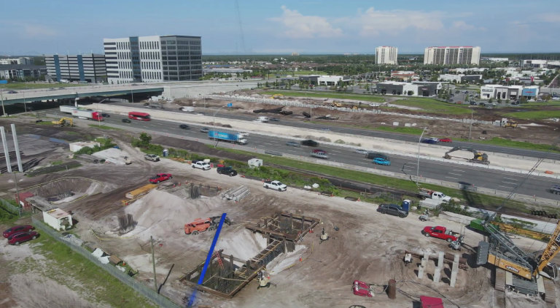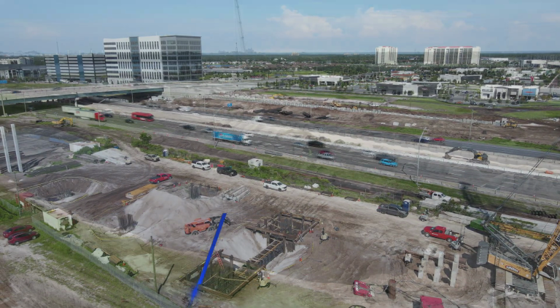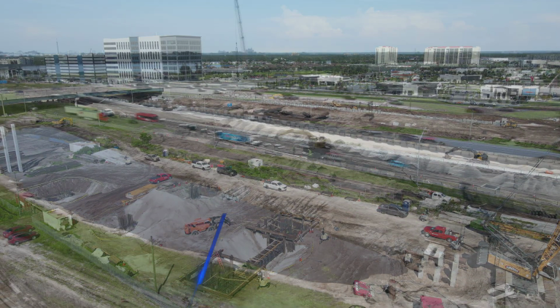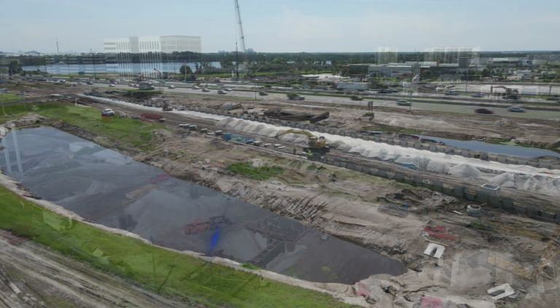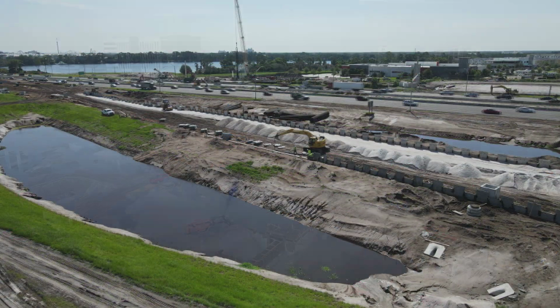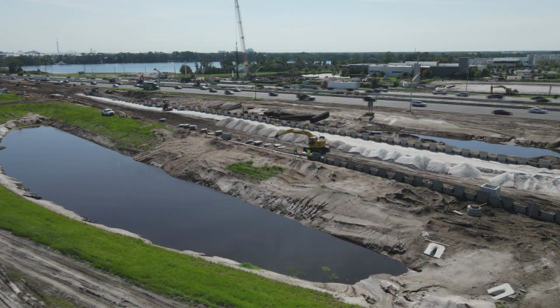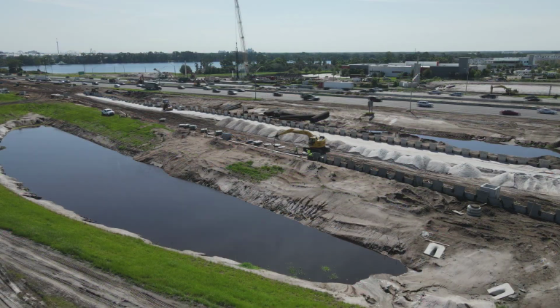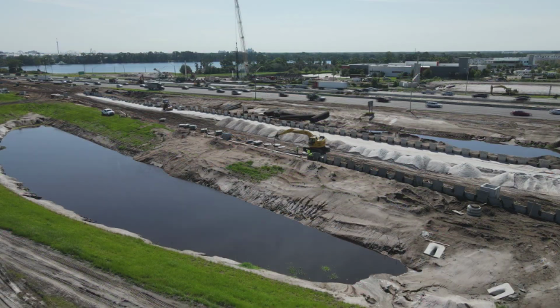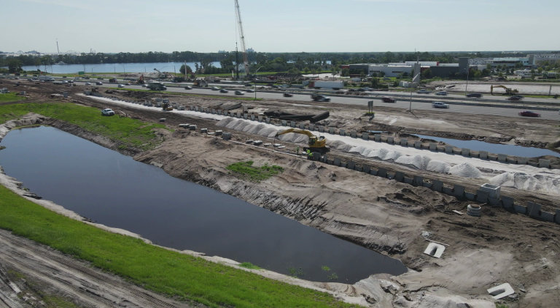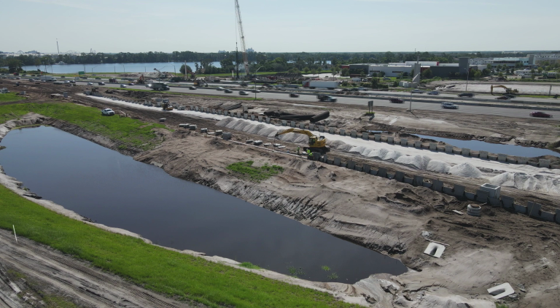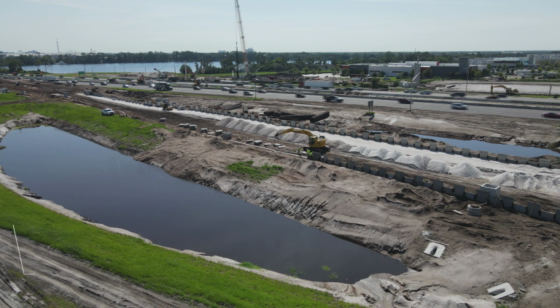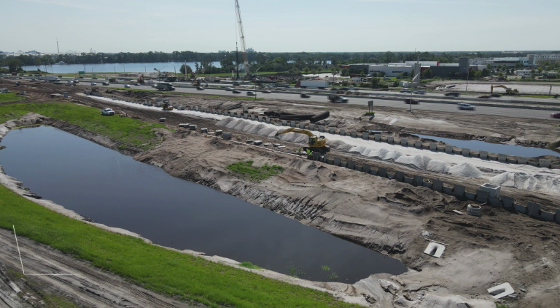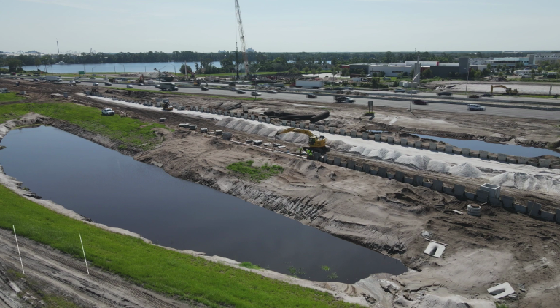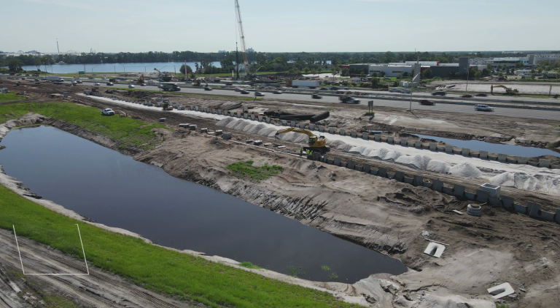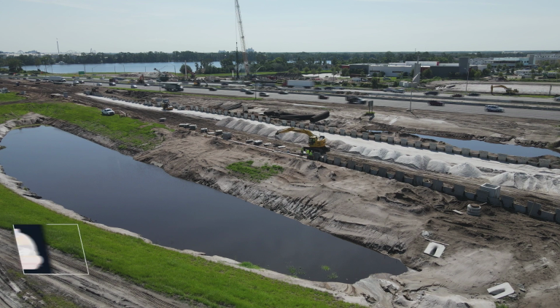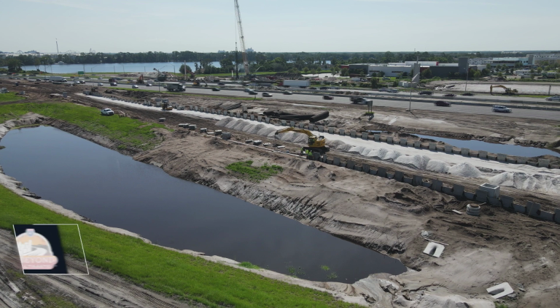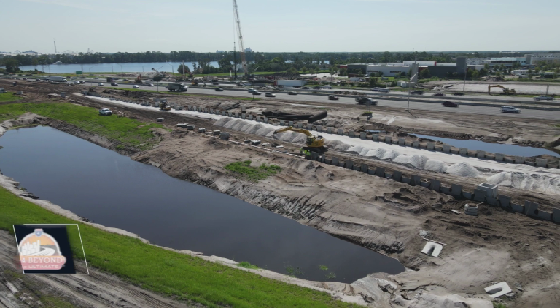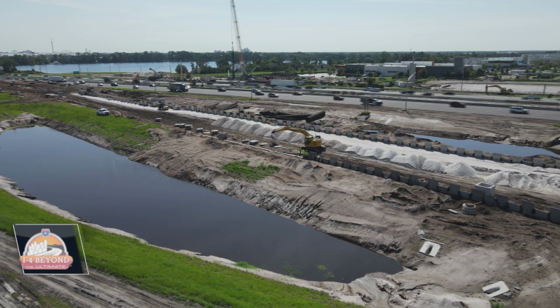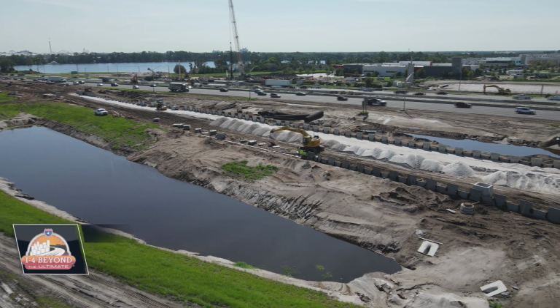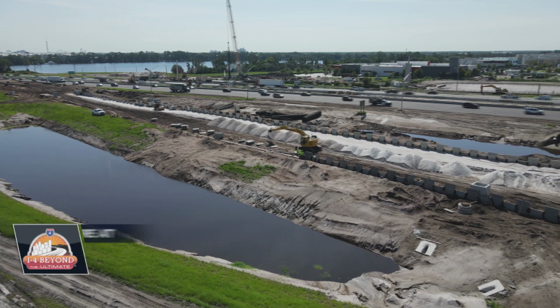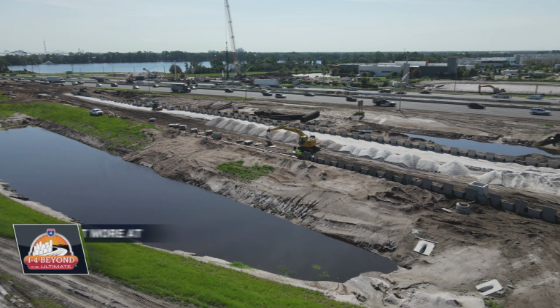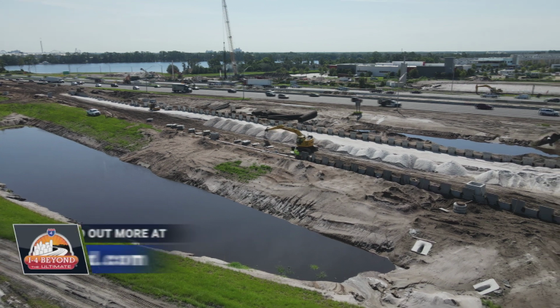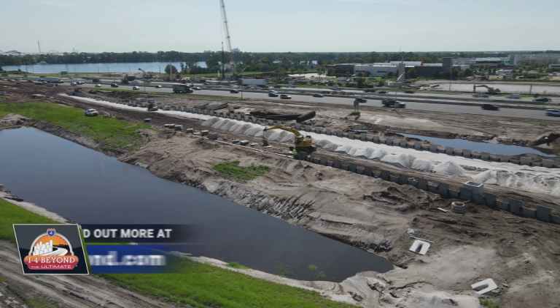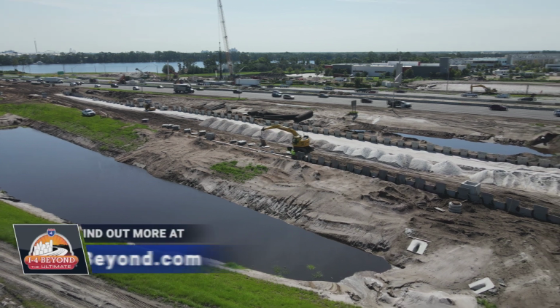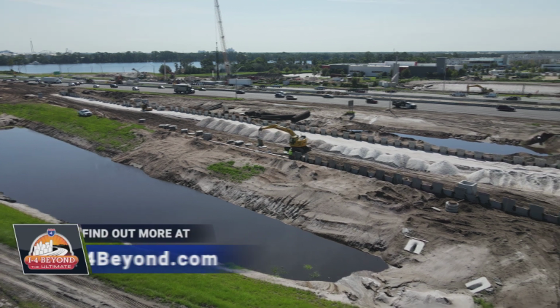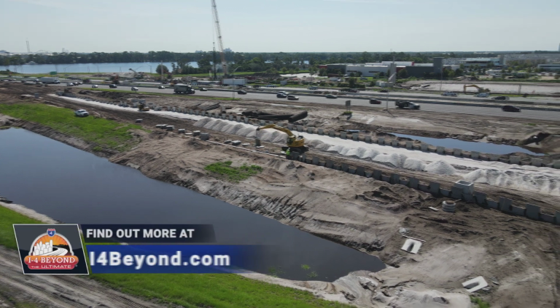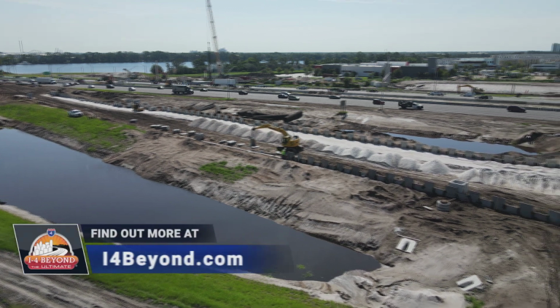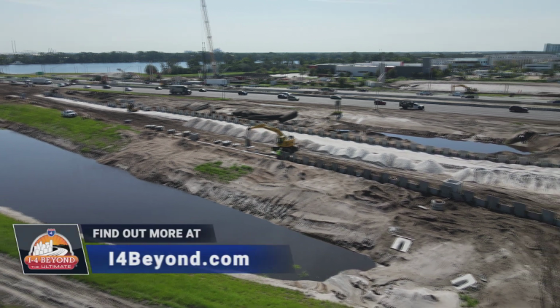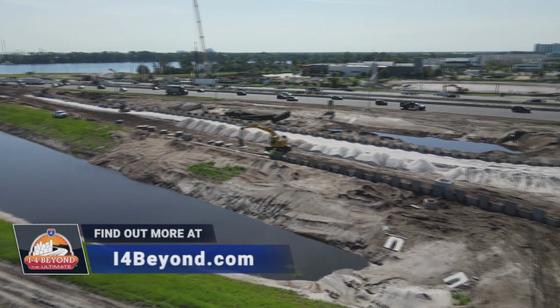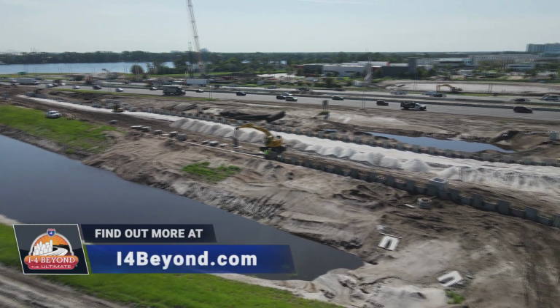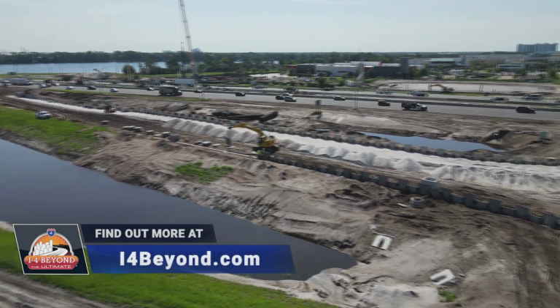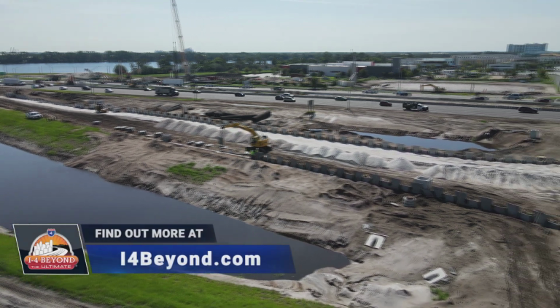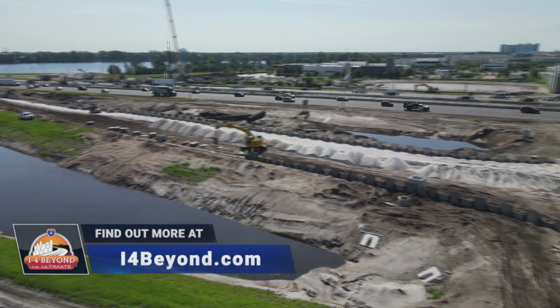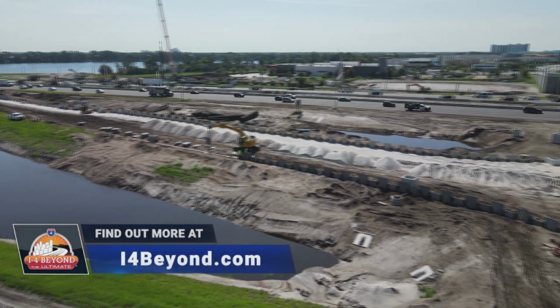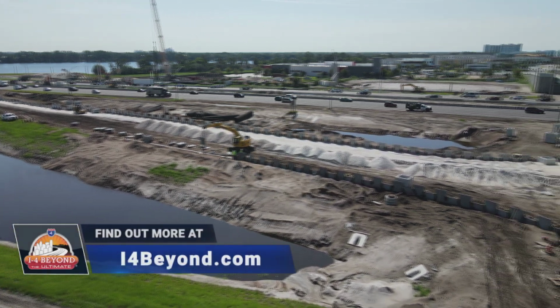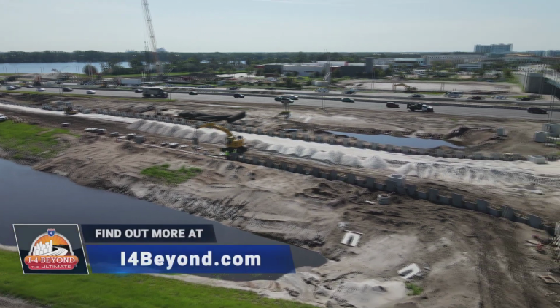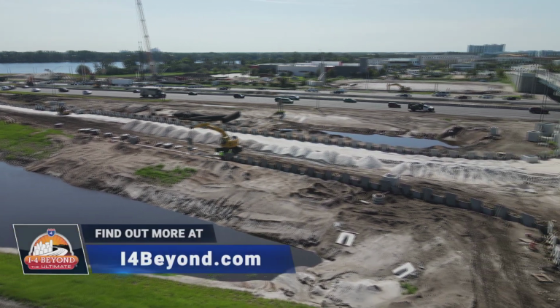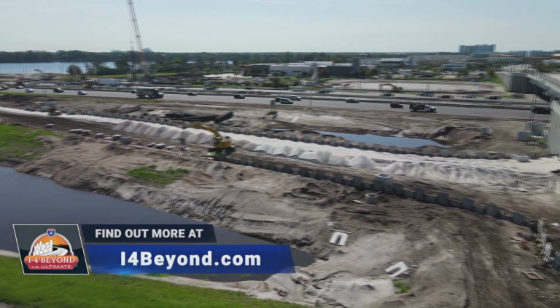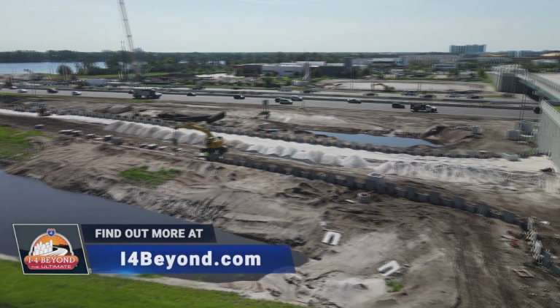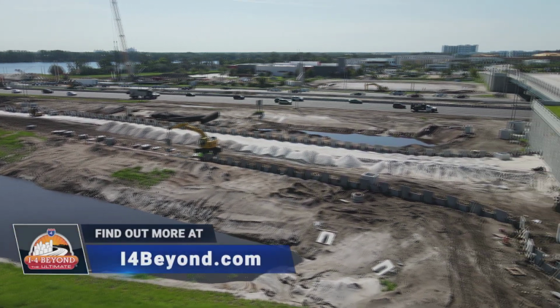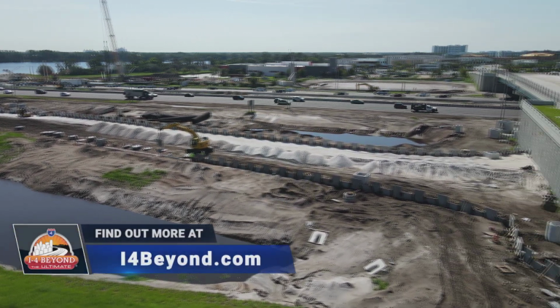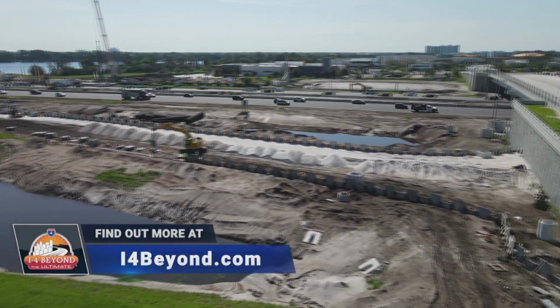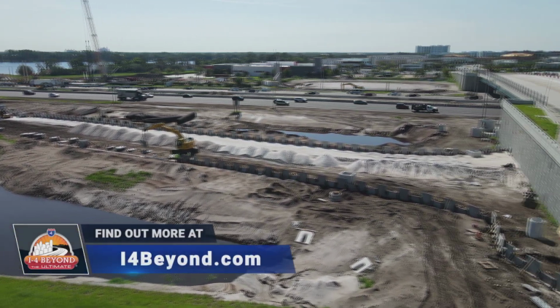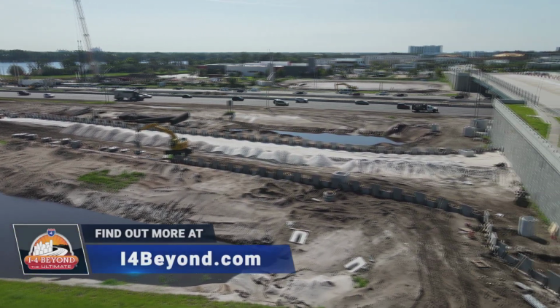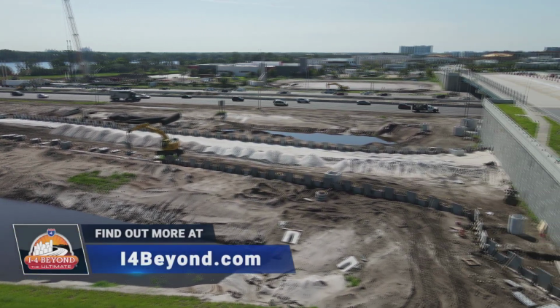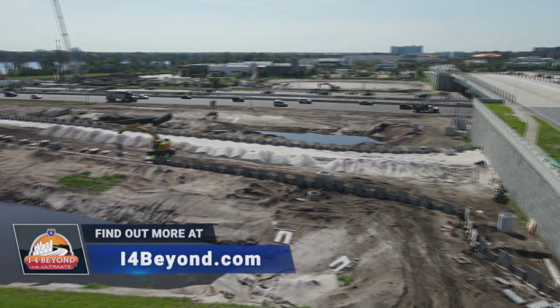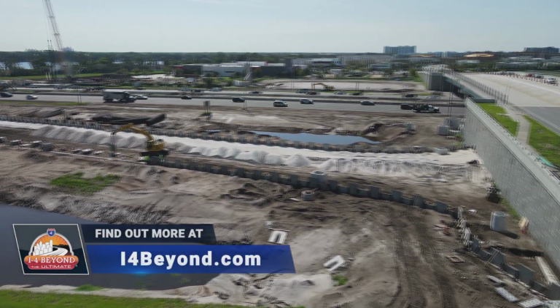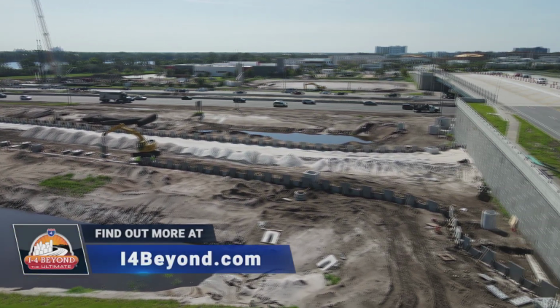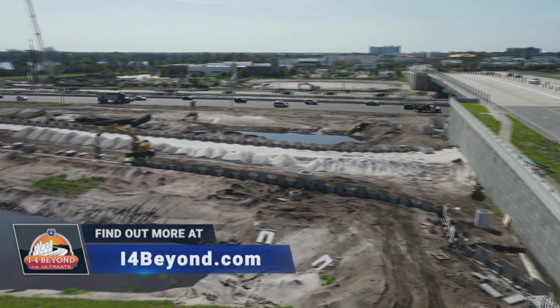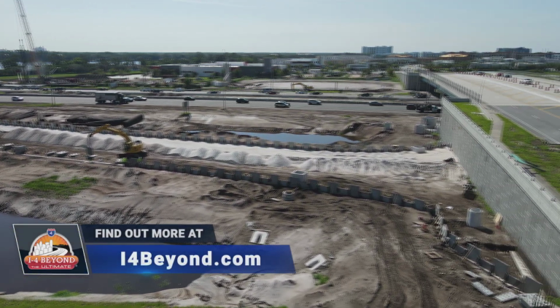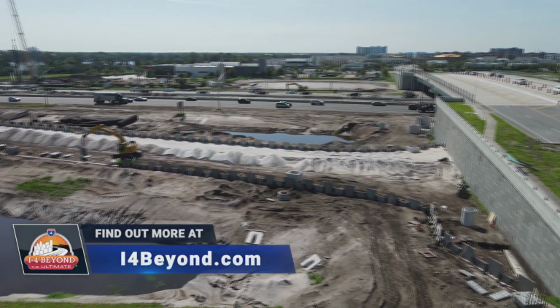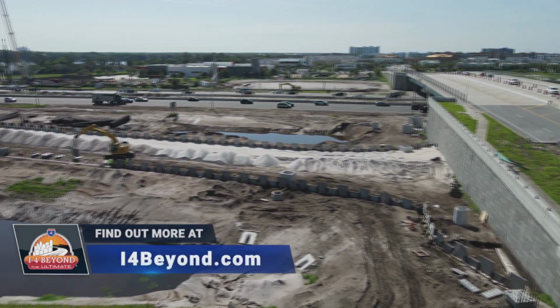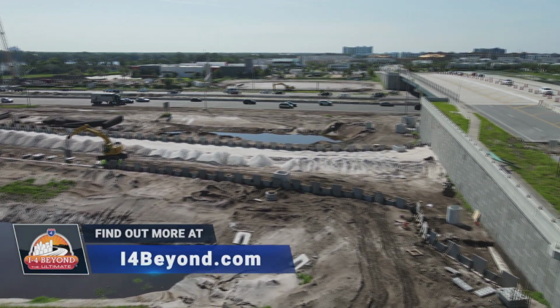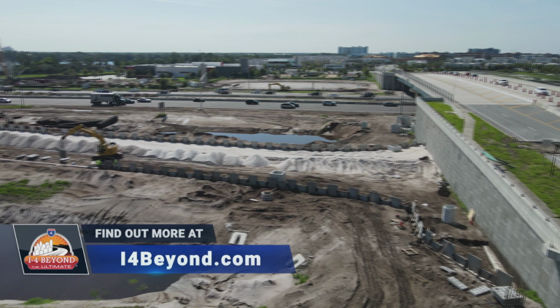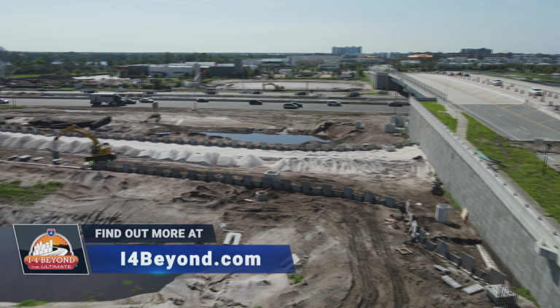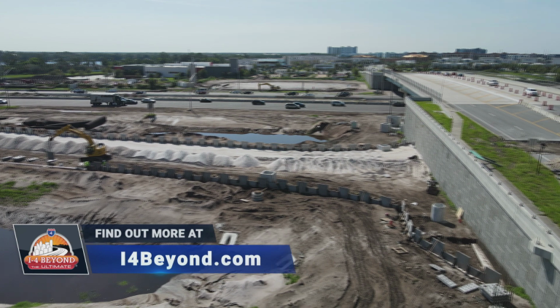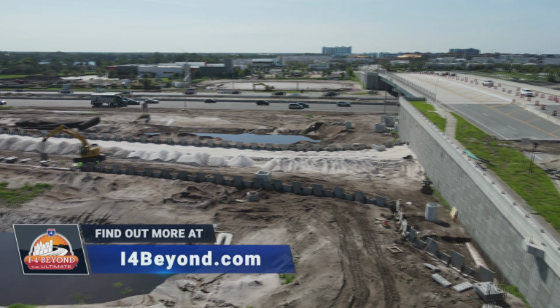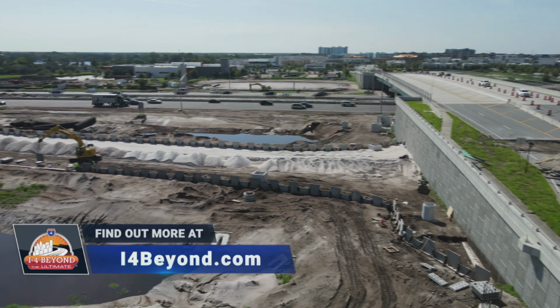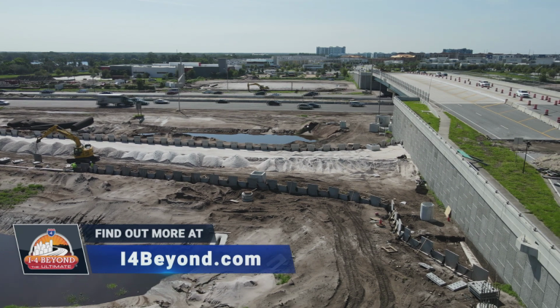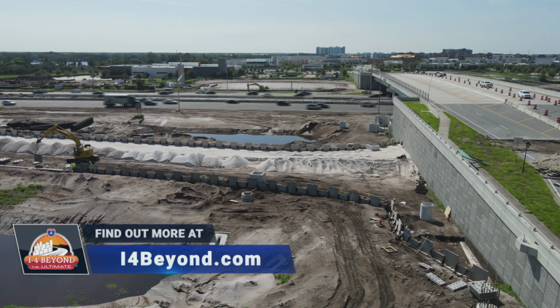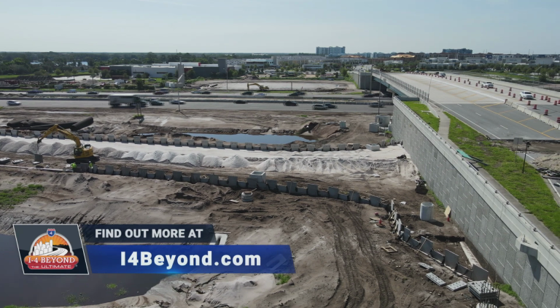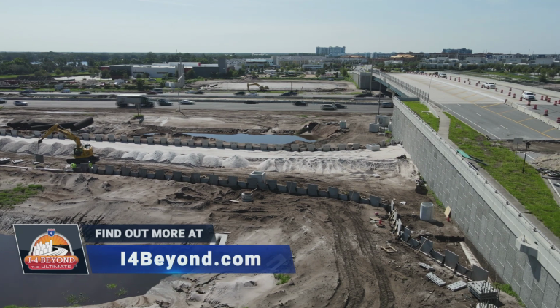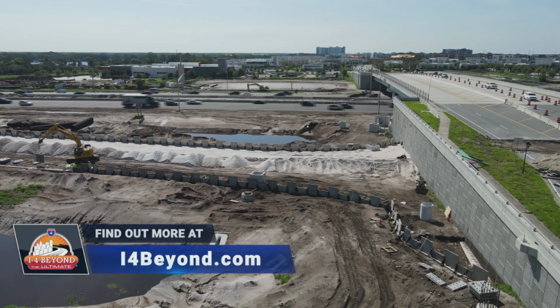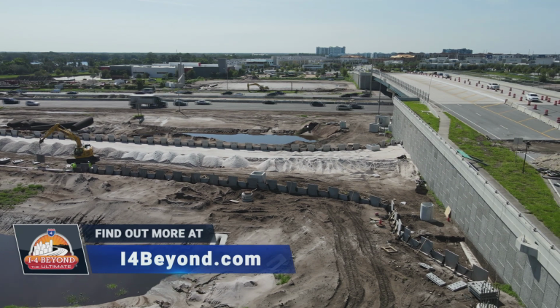To learn more about the improvements at Daryl Carter Parkway and the entire I-4 Beyond The Ultimate project, visit I-4Beyond.com.